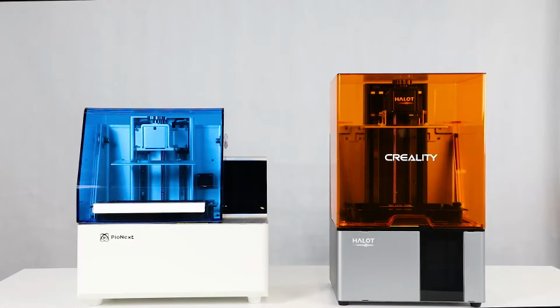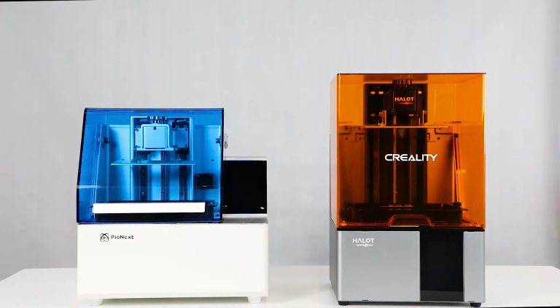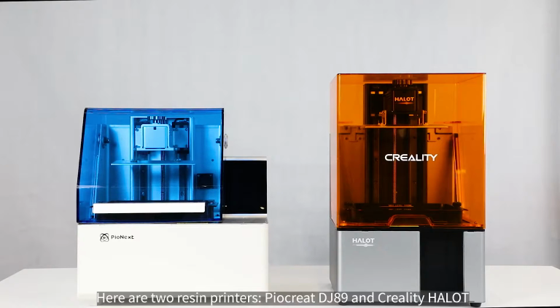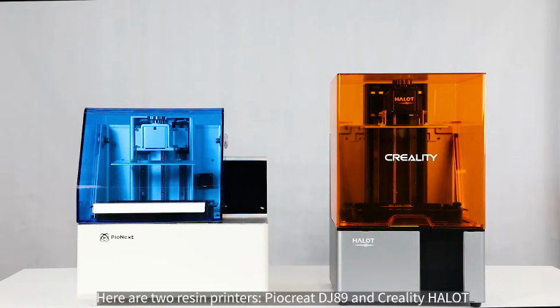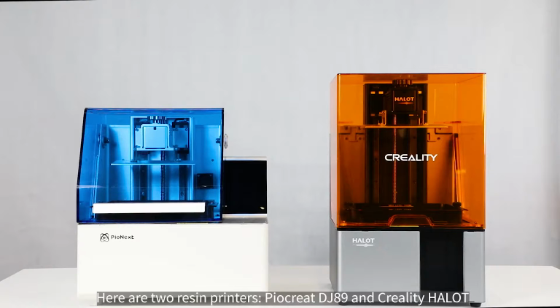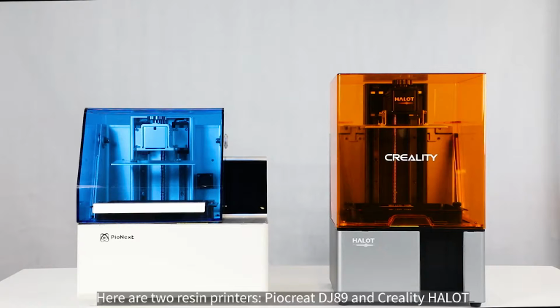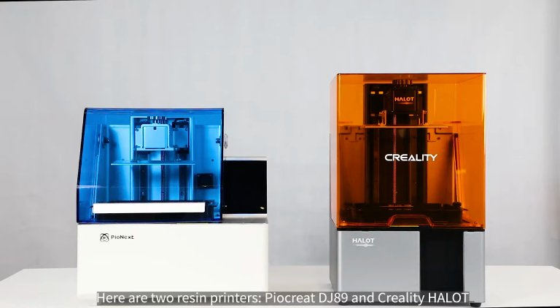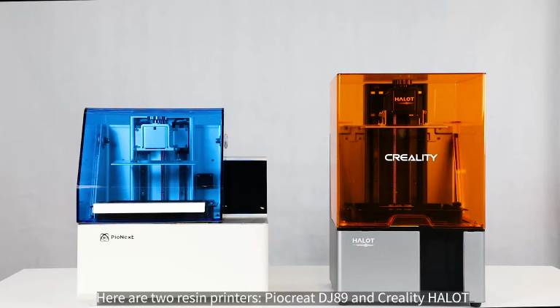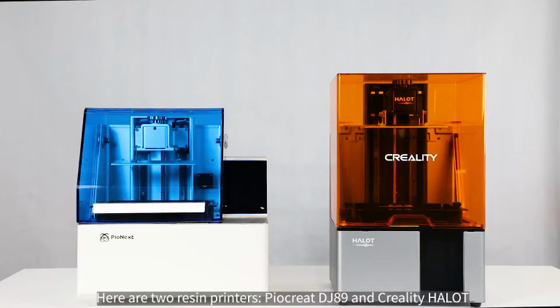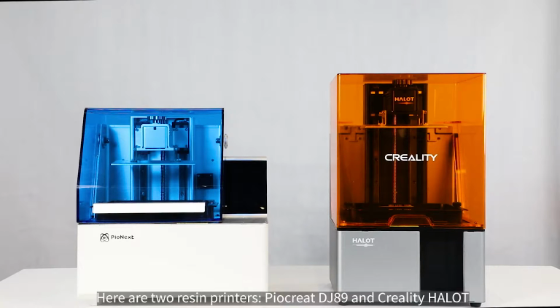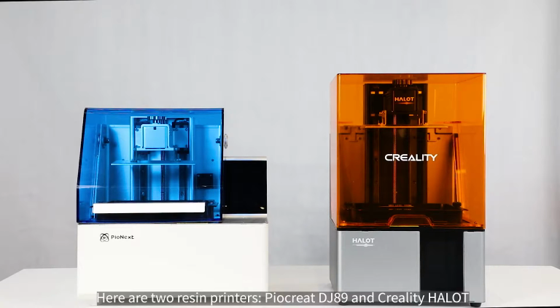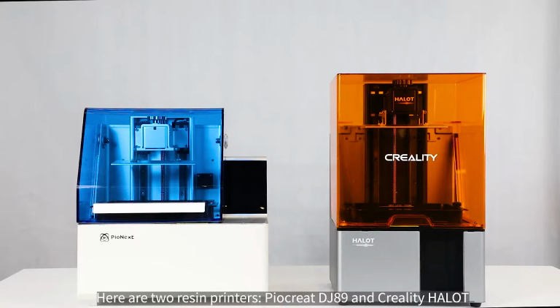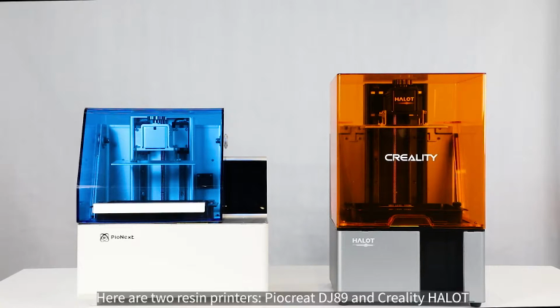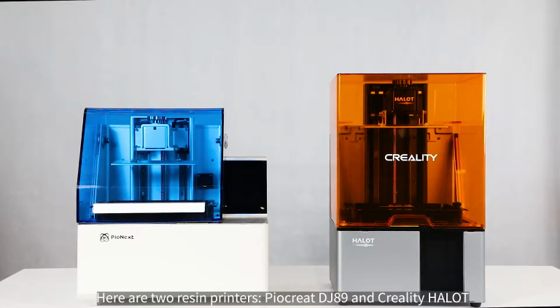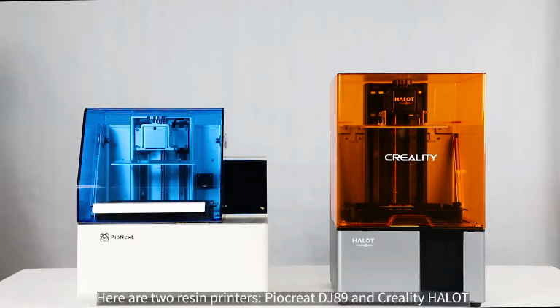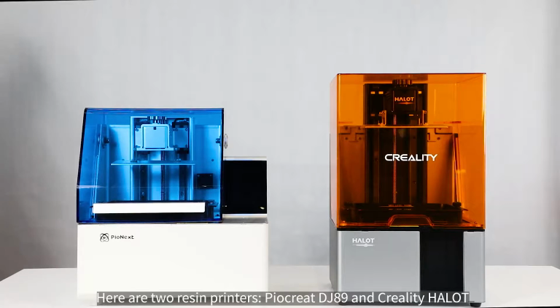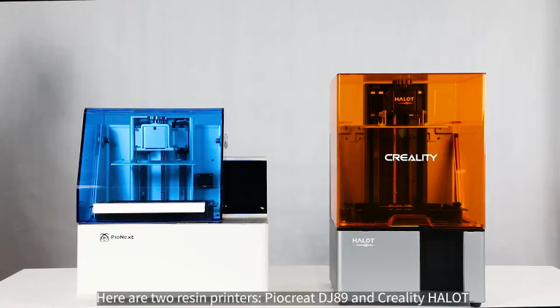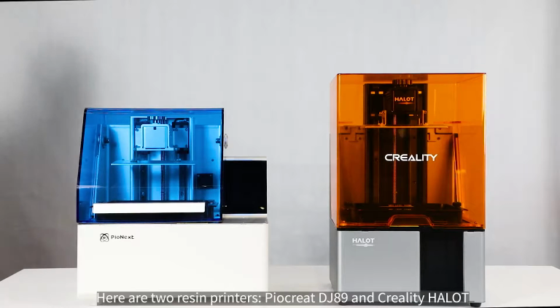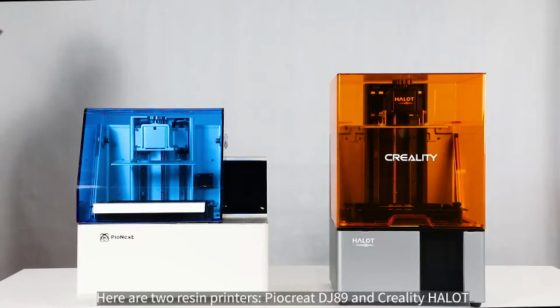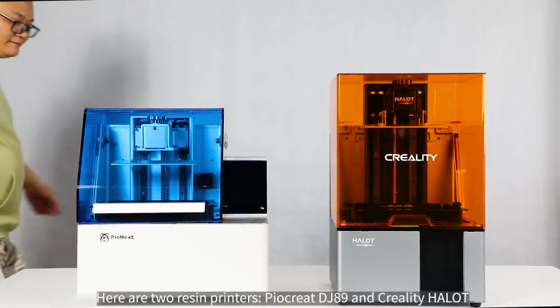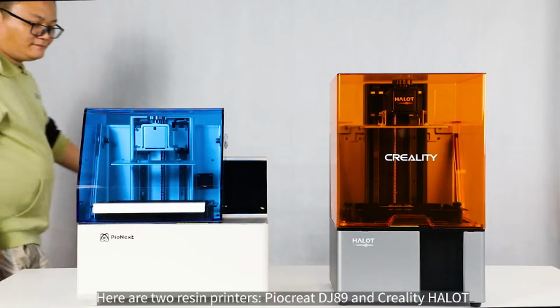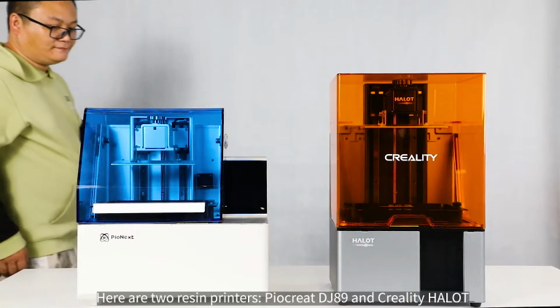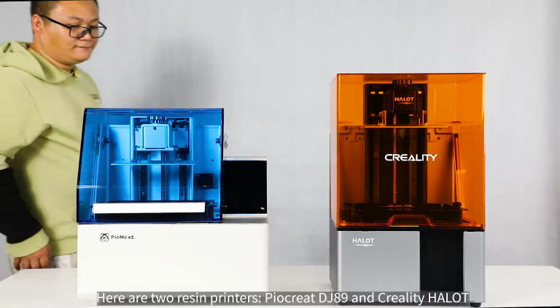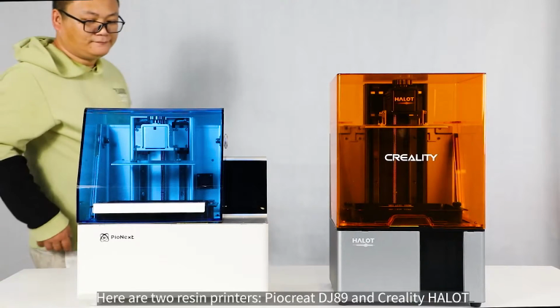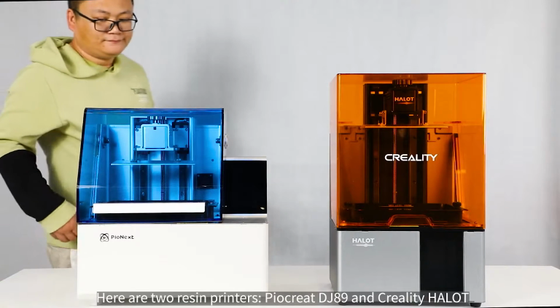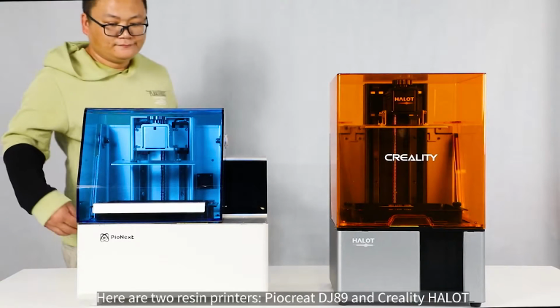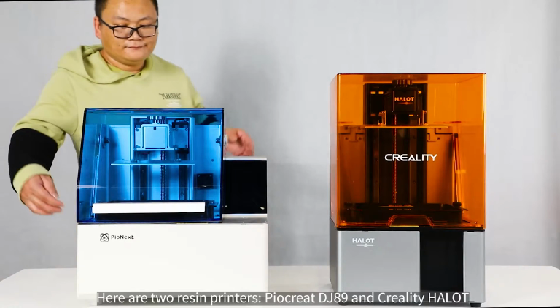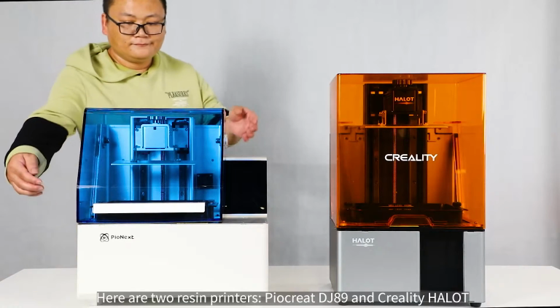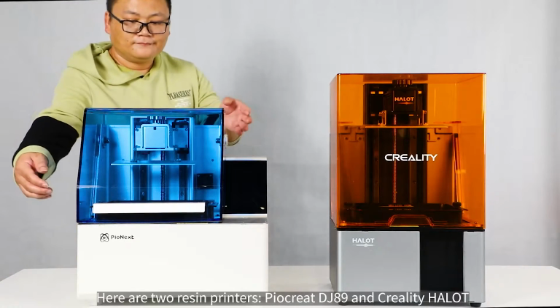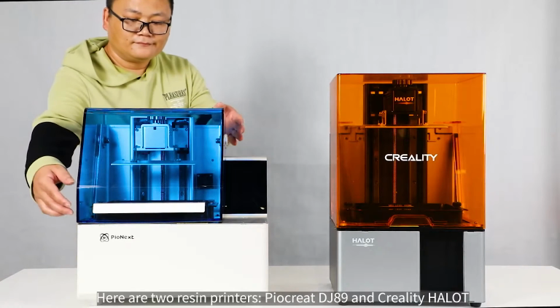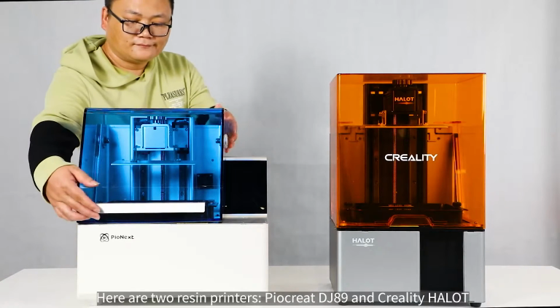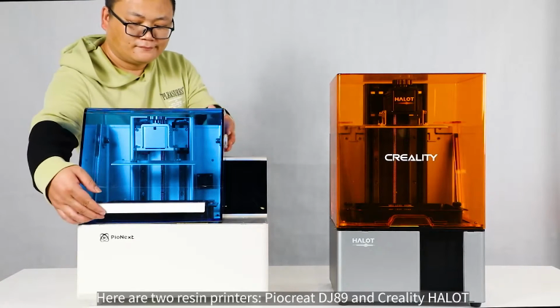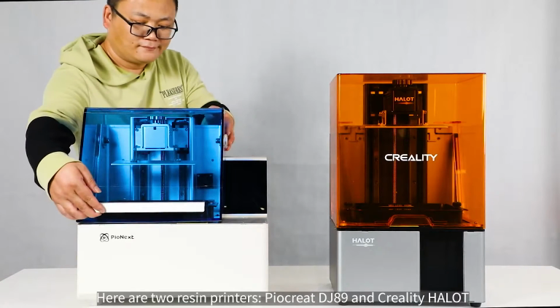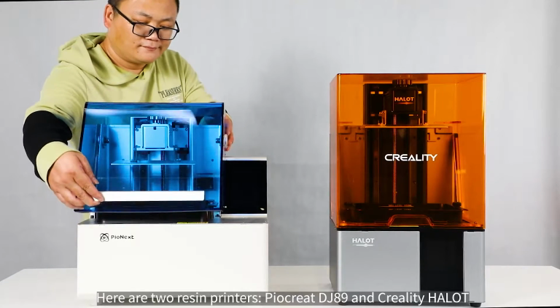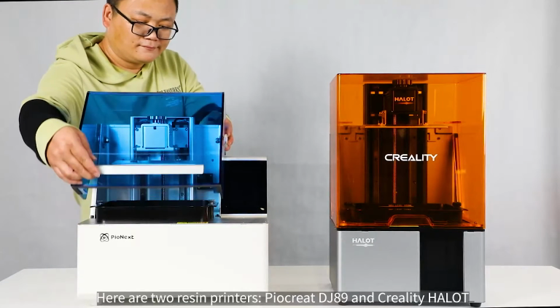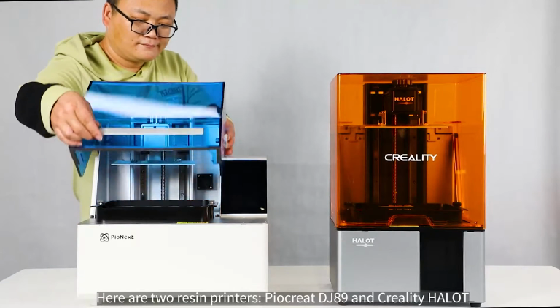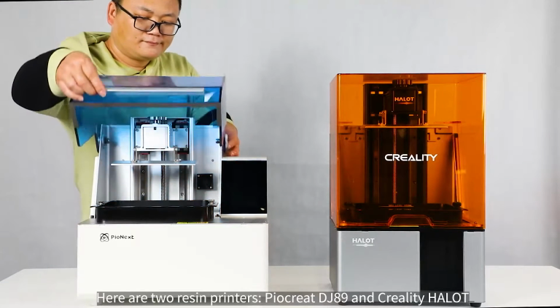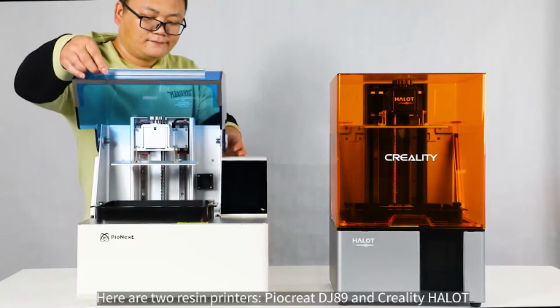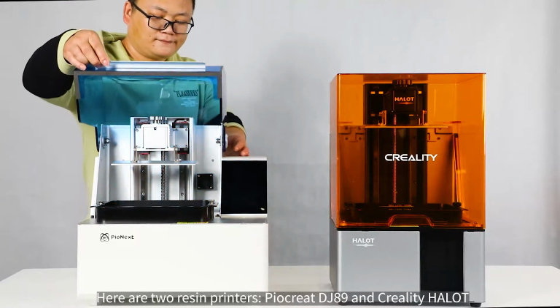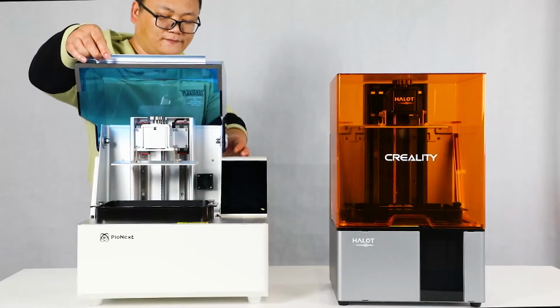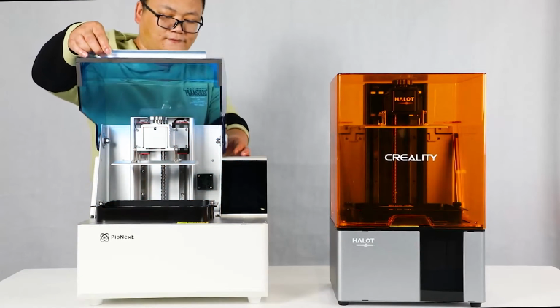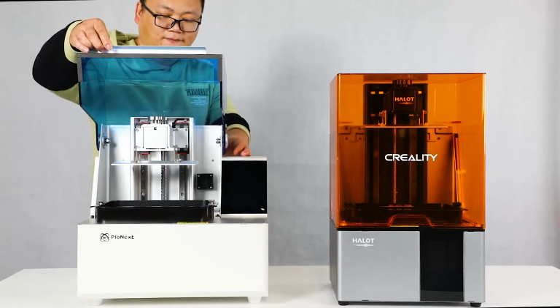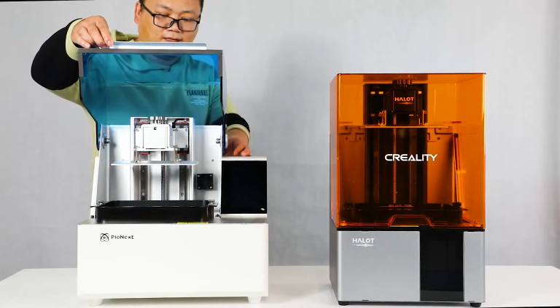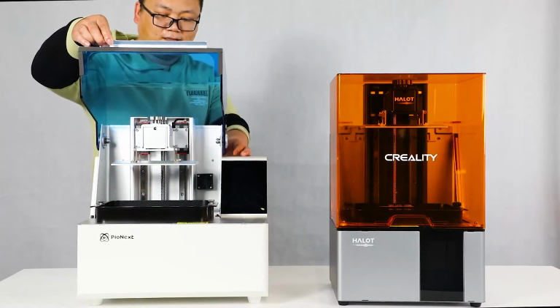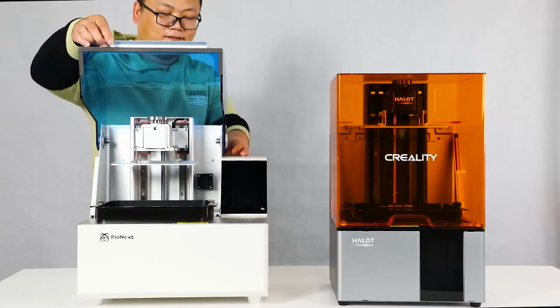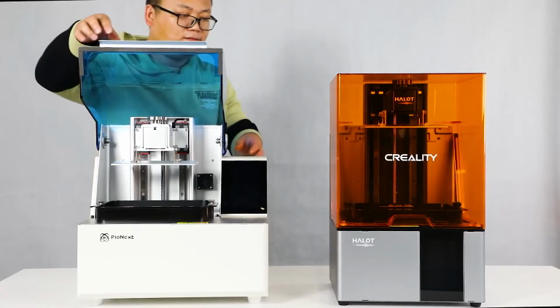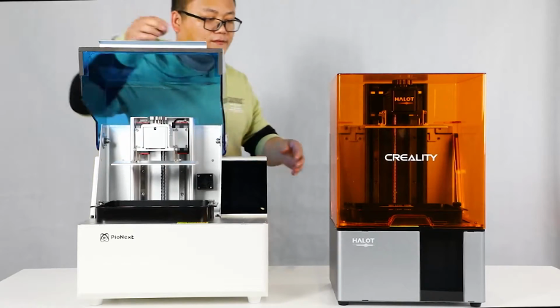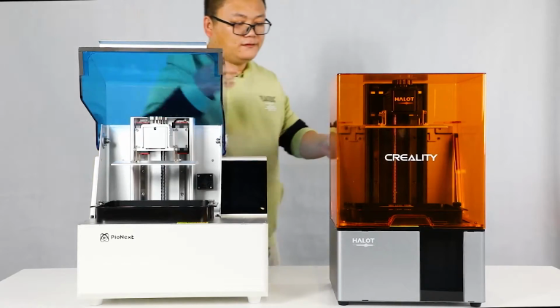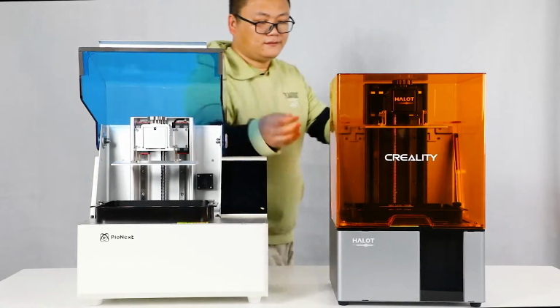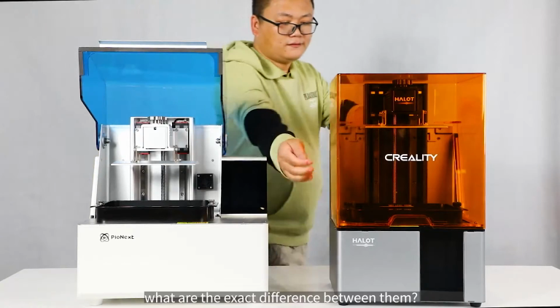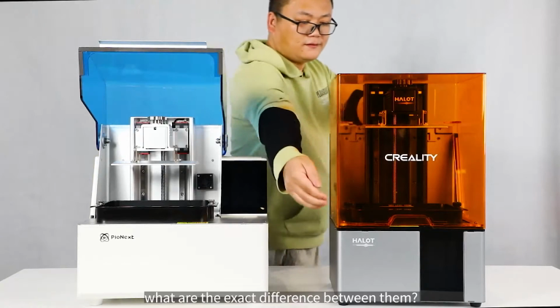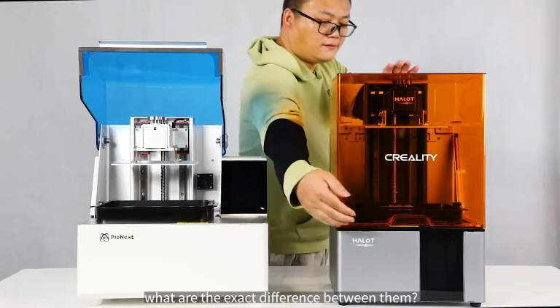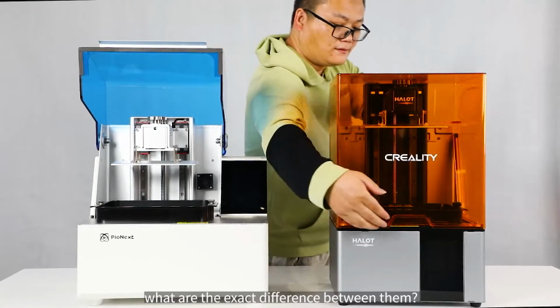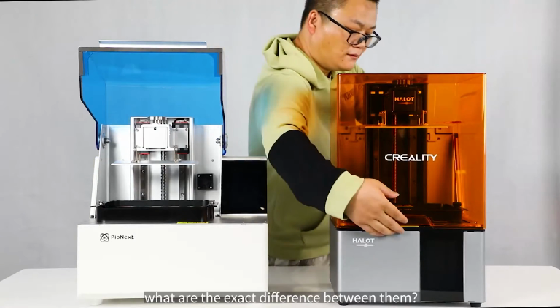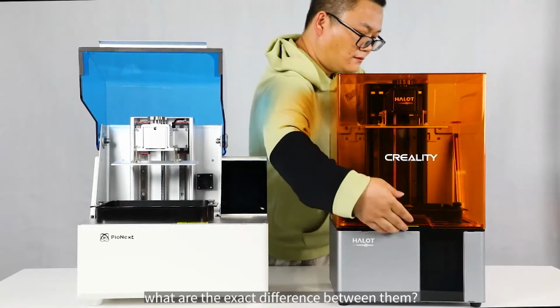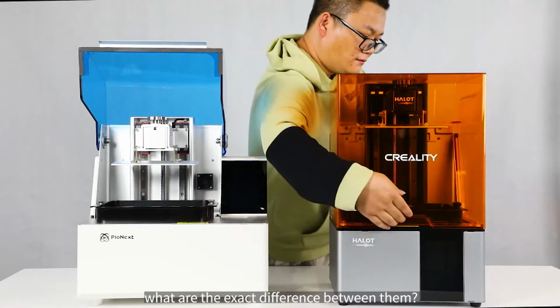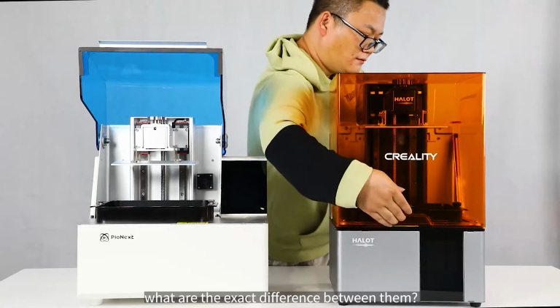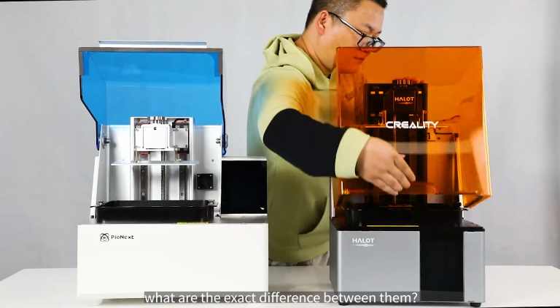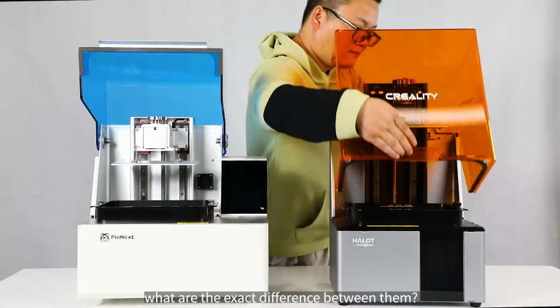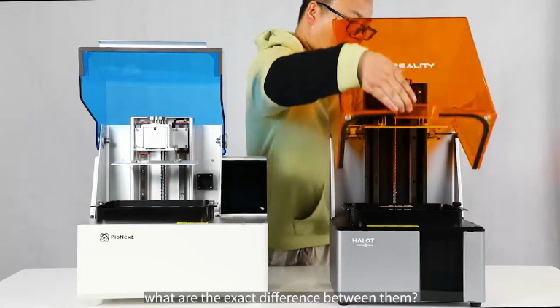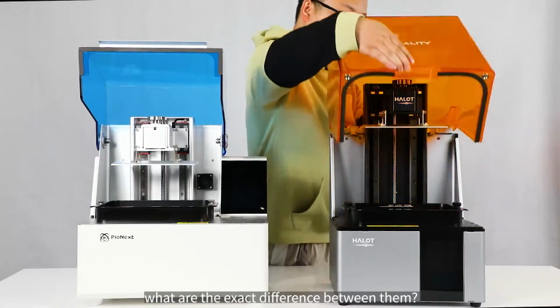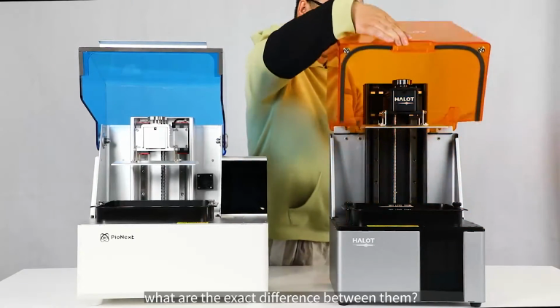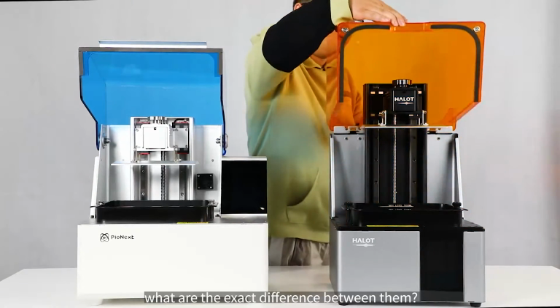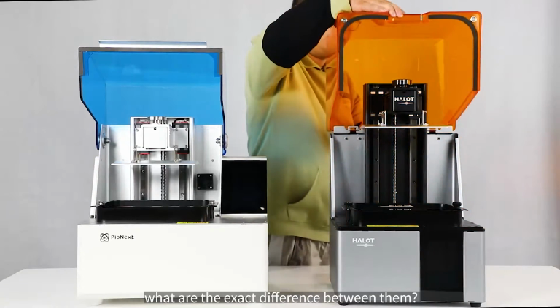Here are two resin printers: the Pyakreat DJ-89 and the Creality HALOT. What are the exact differences between them?